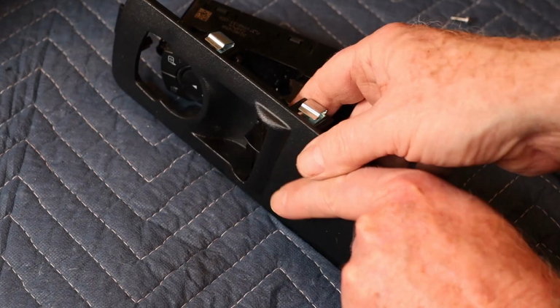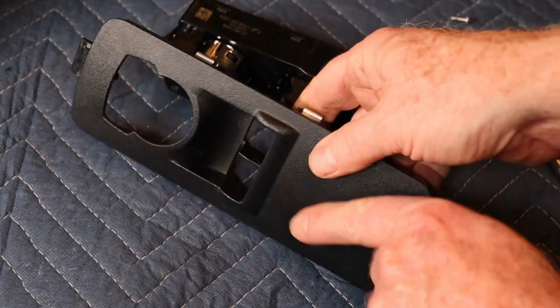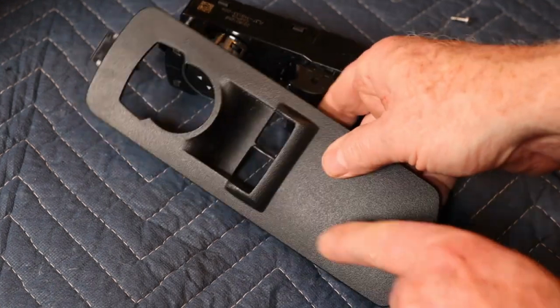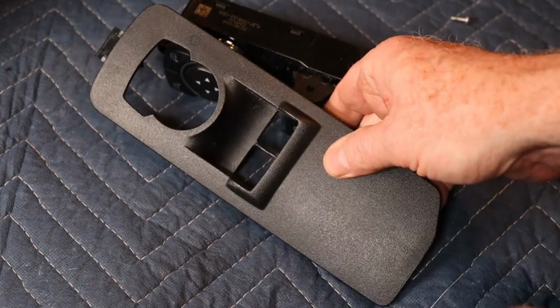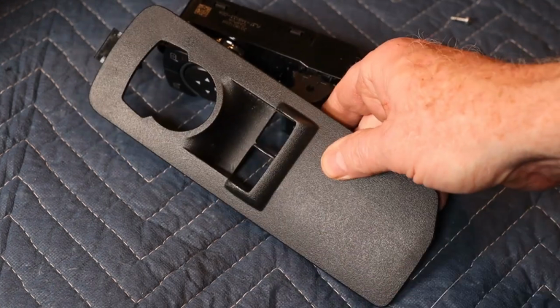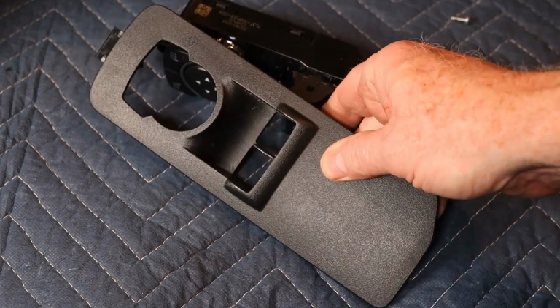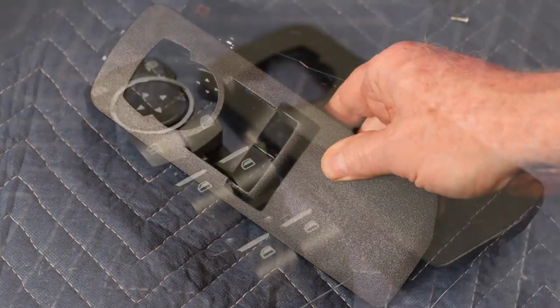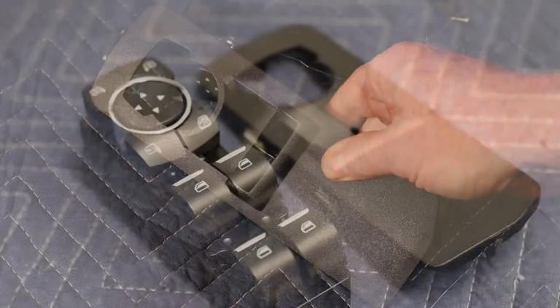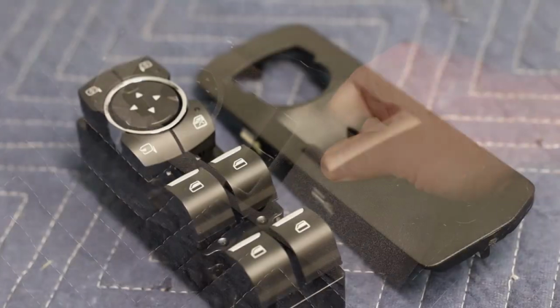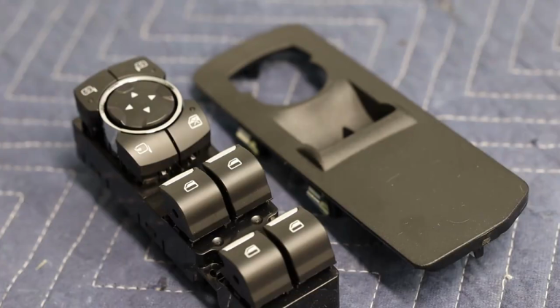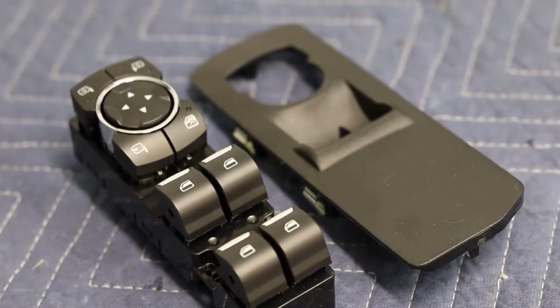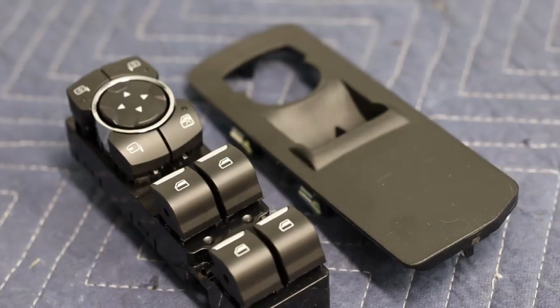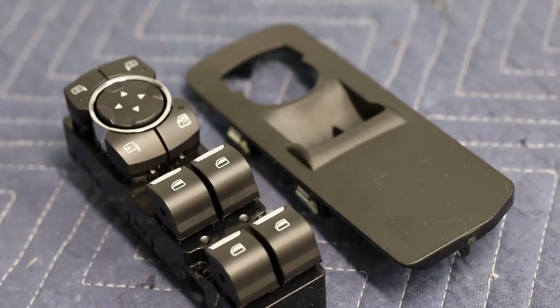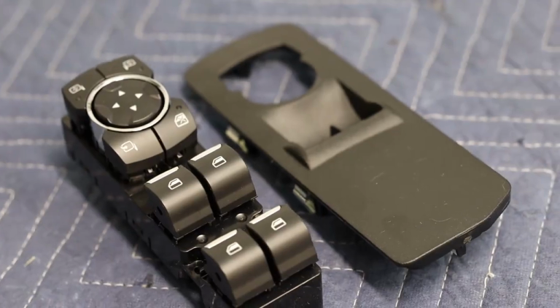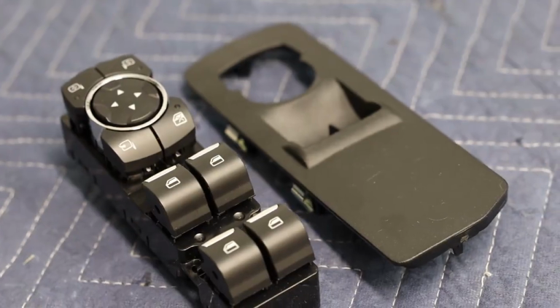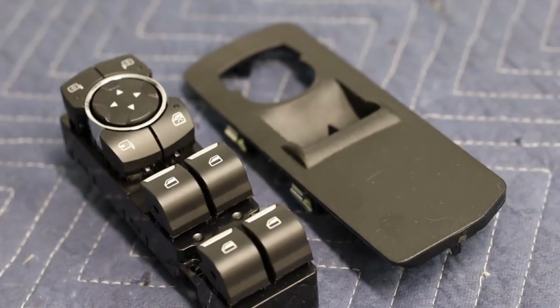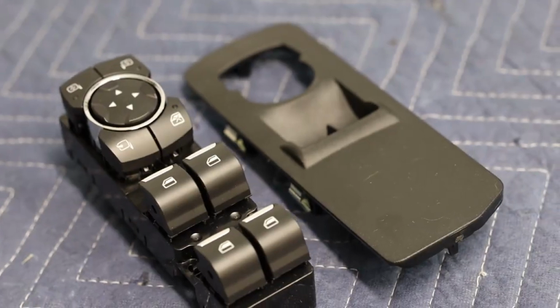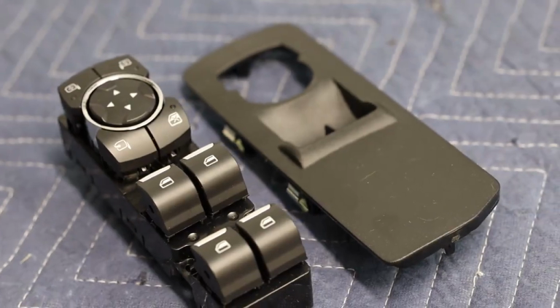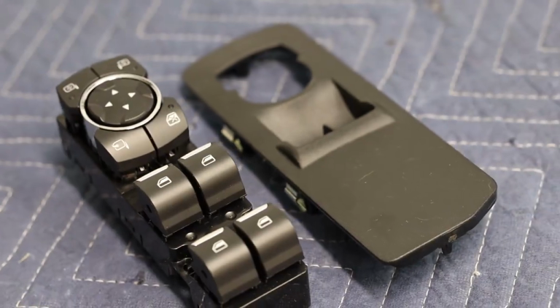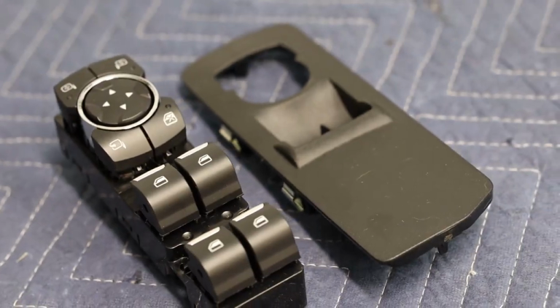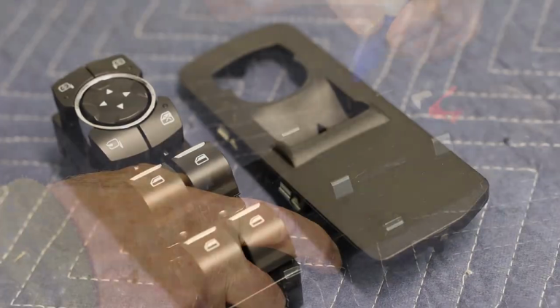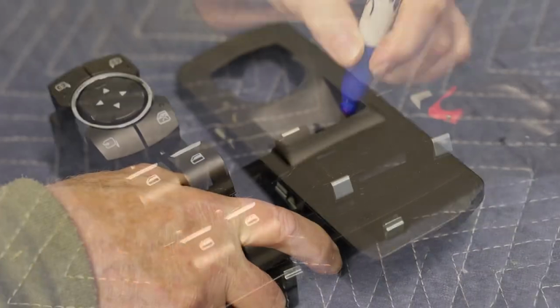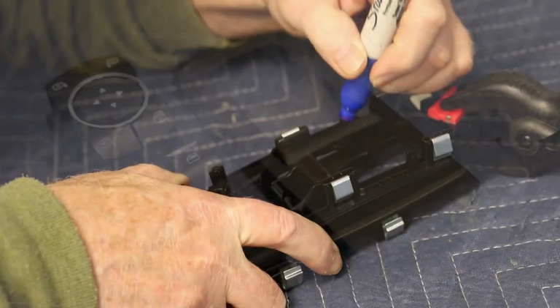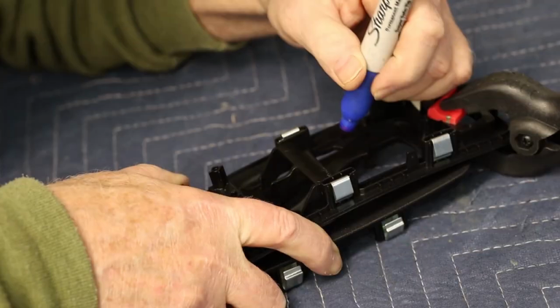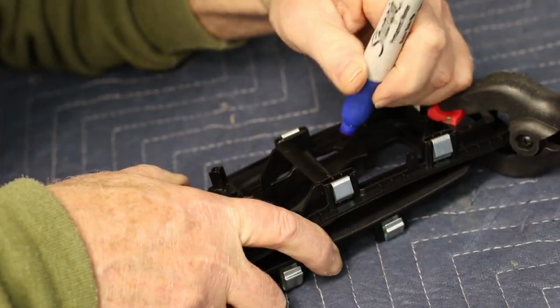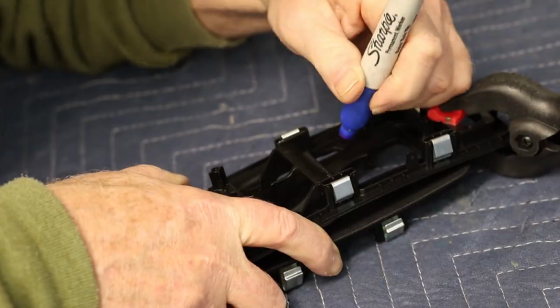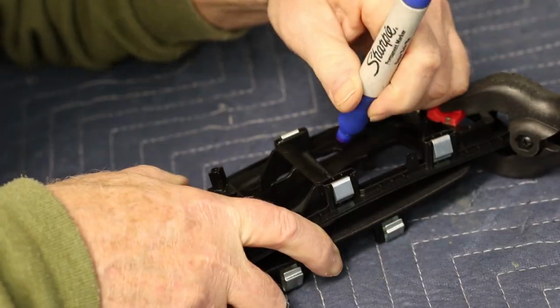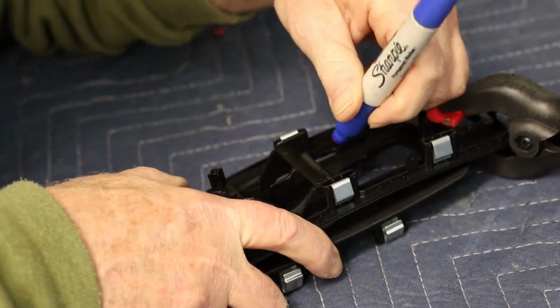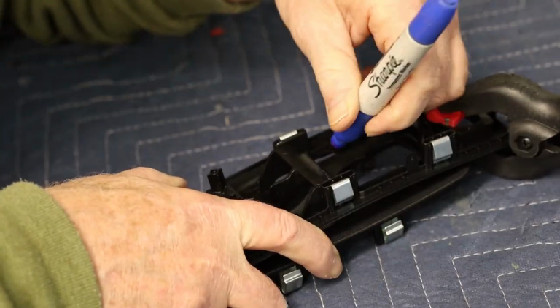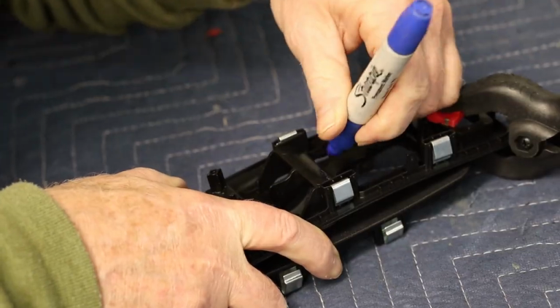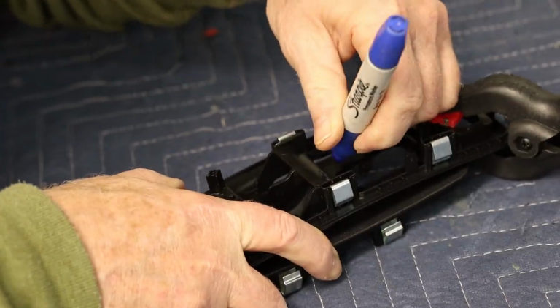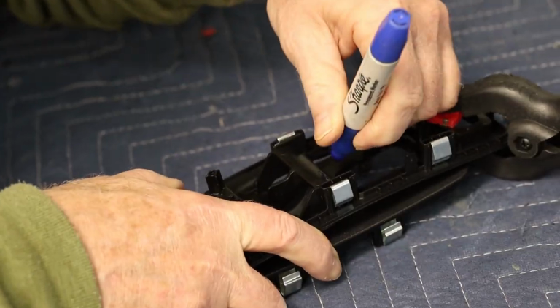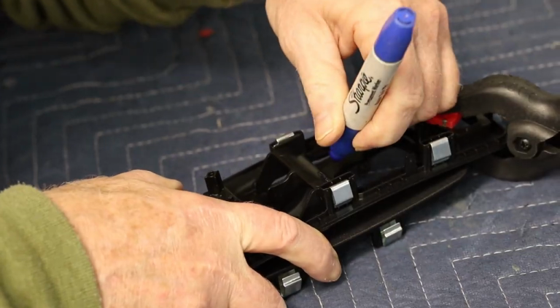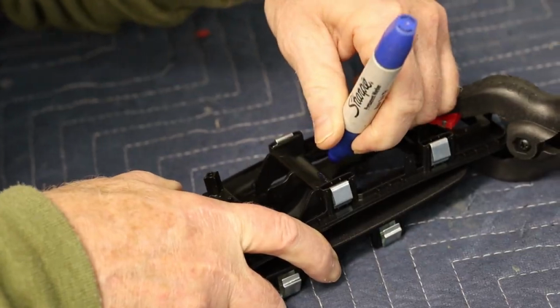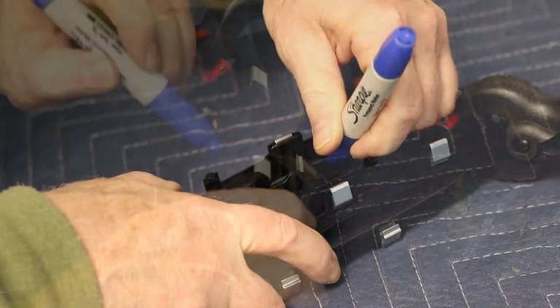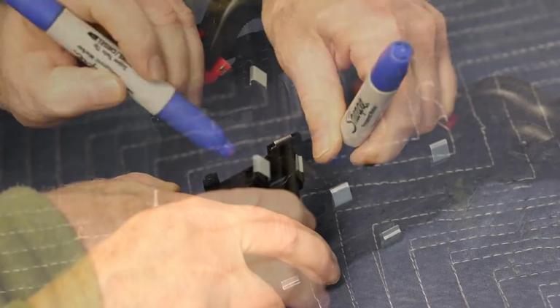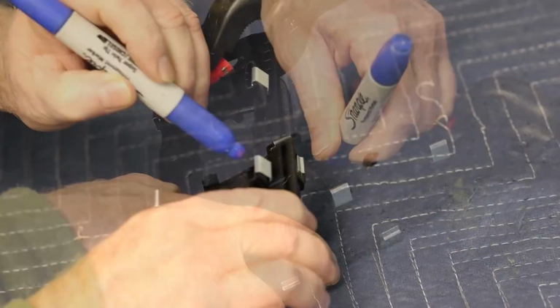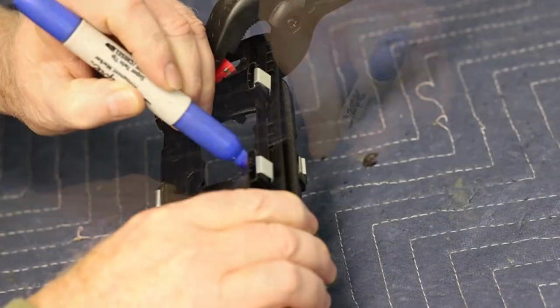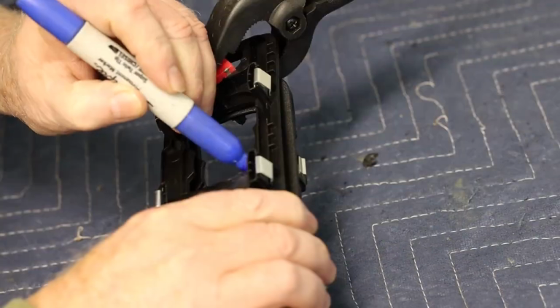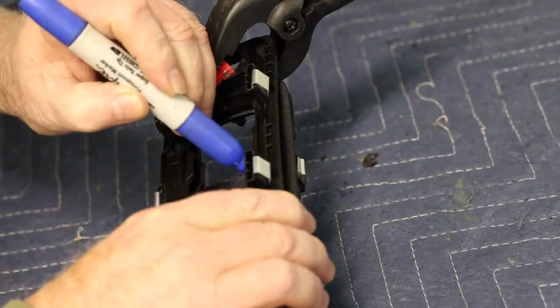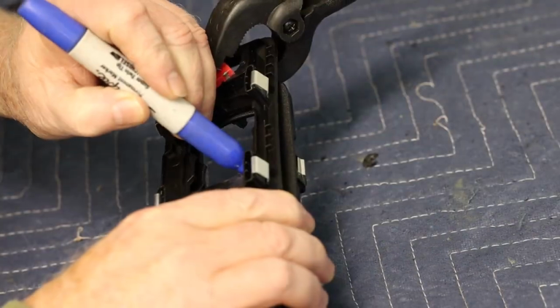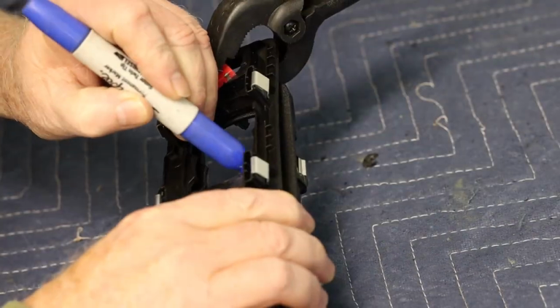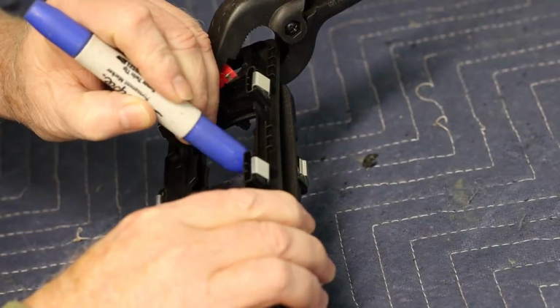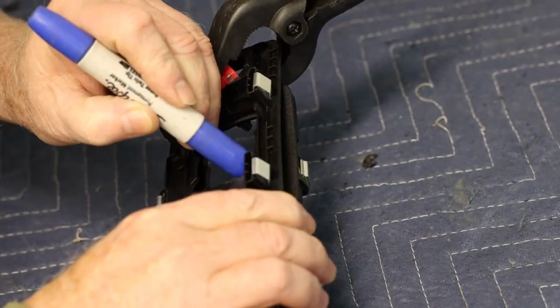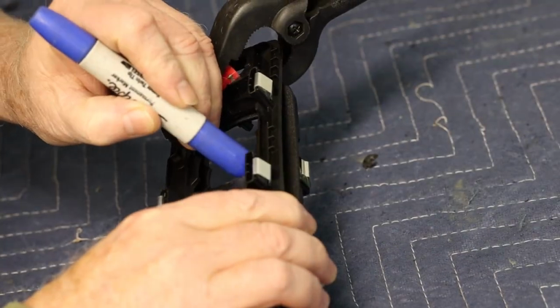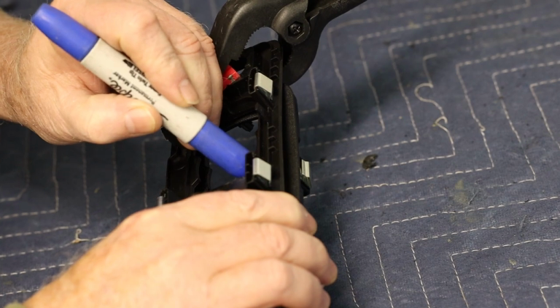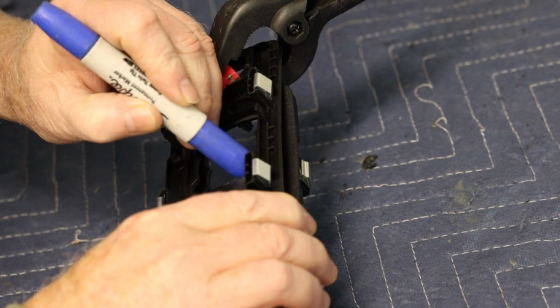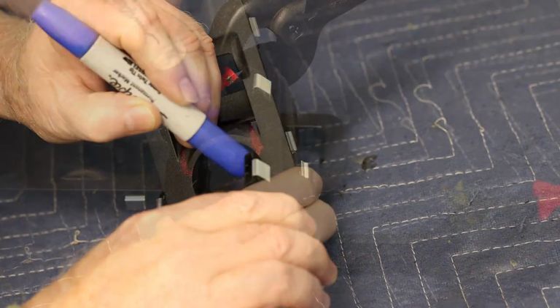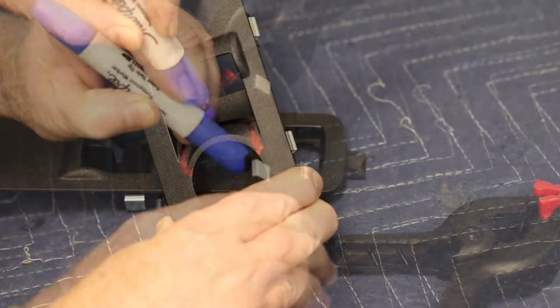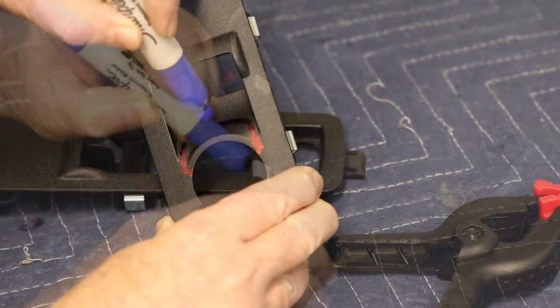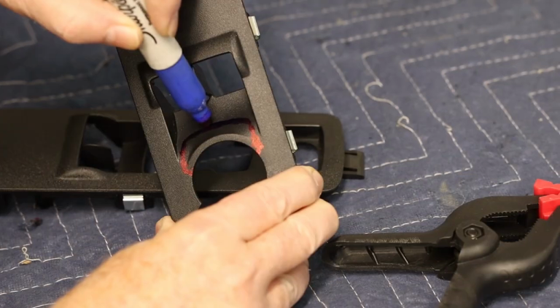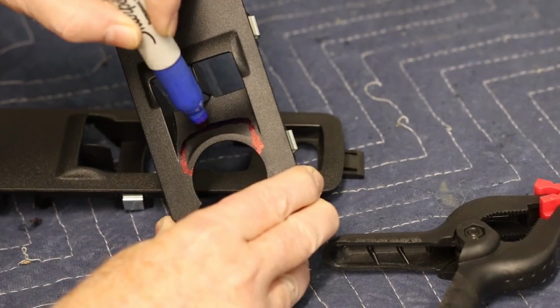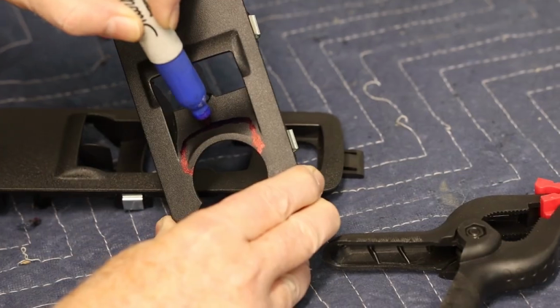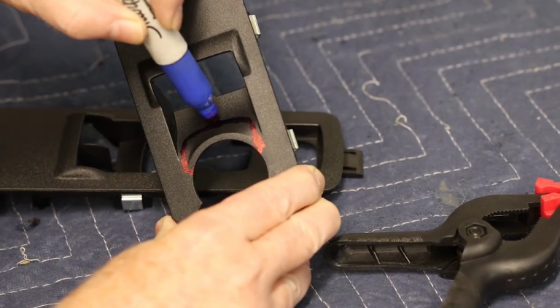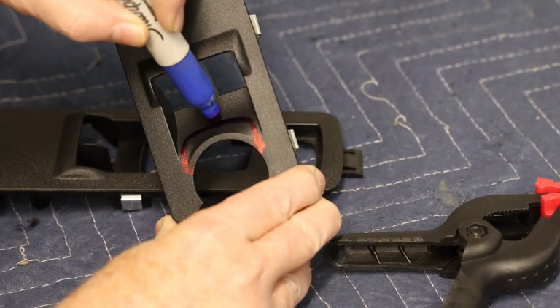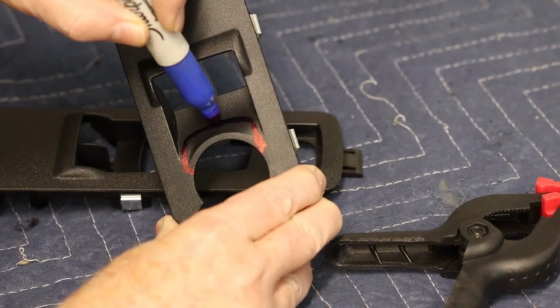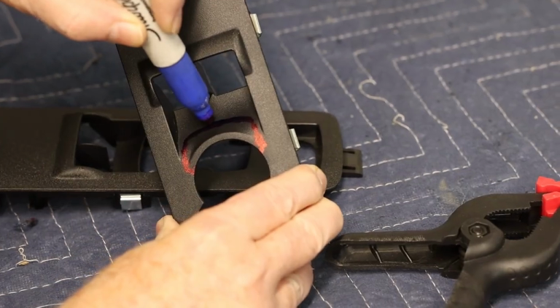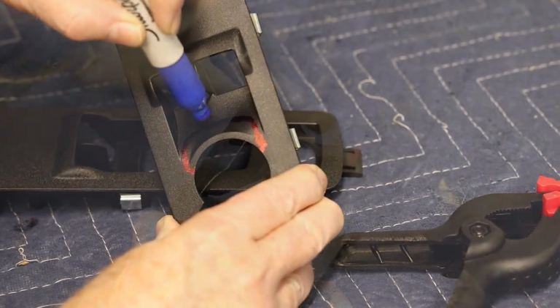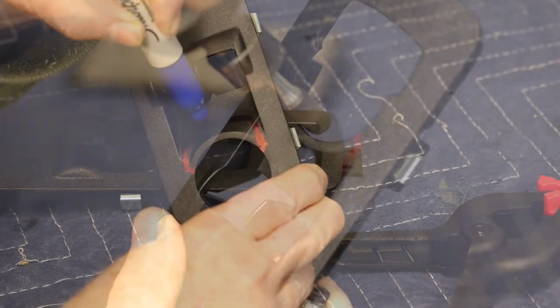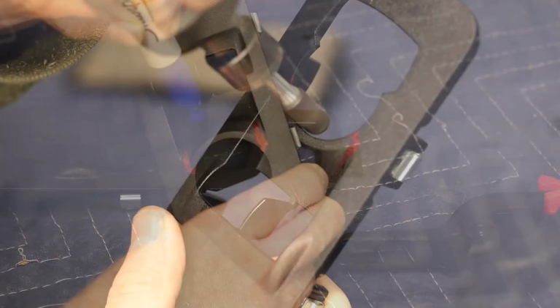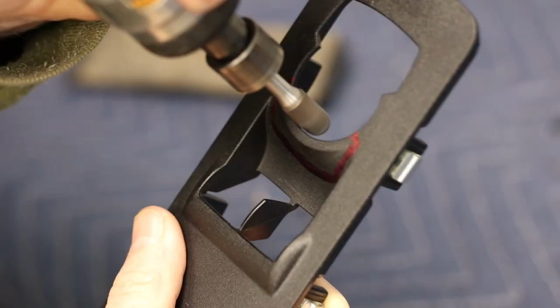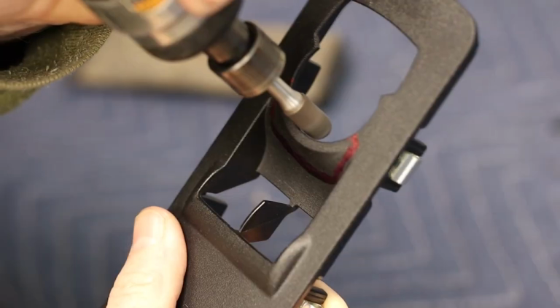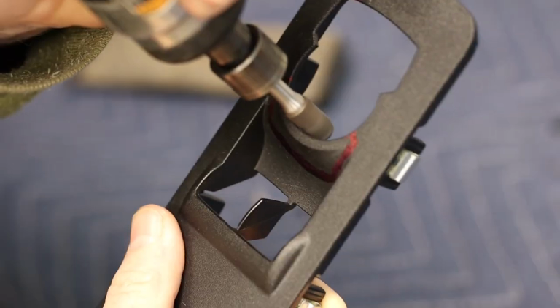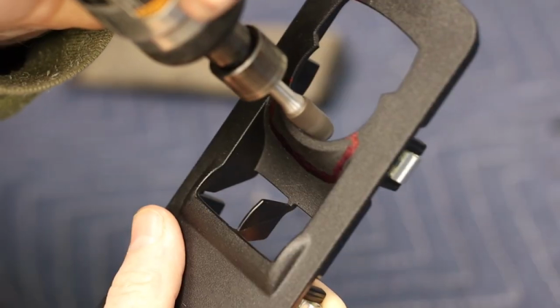Unfortunately, Ford doesn't make a switch bezel for regular cabs with a power mirror switch cut out, so I had to modify my existing bezel.